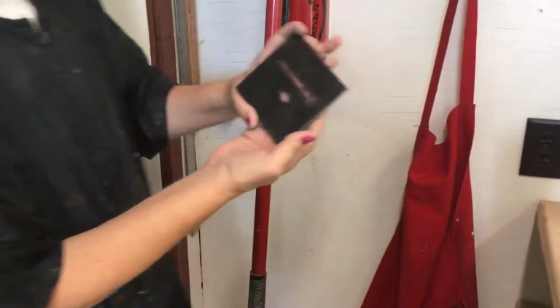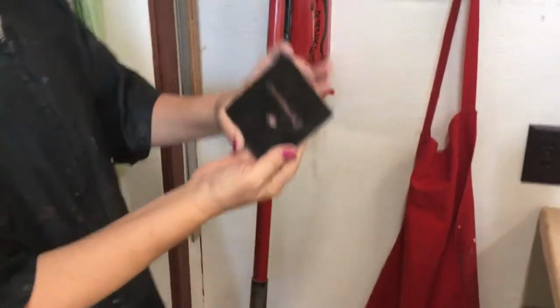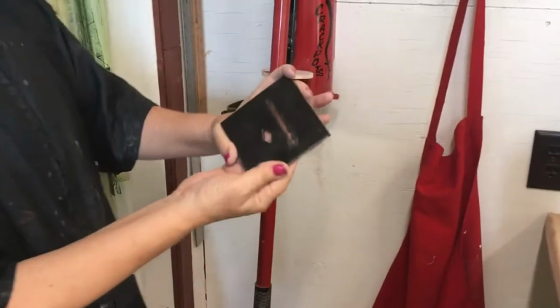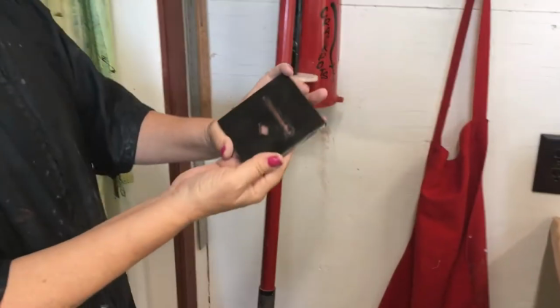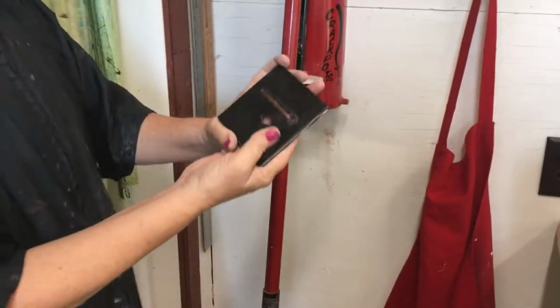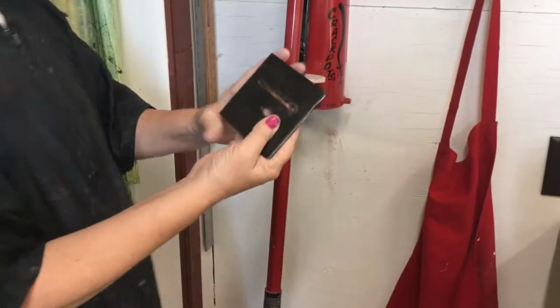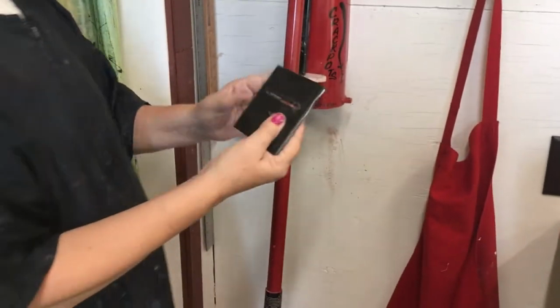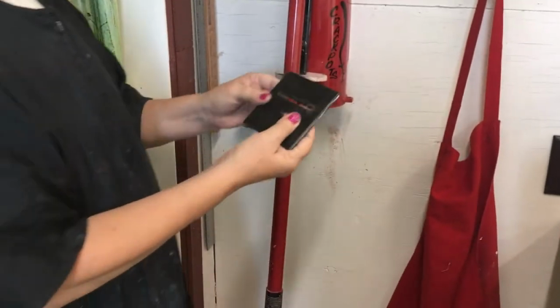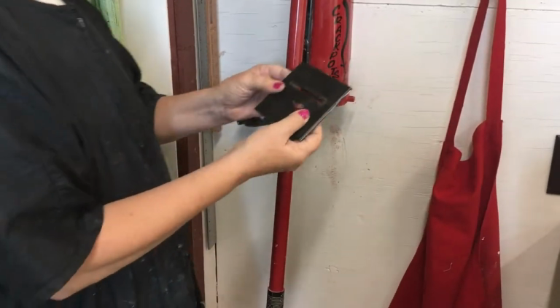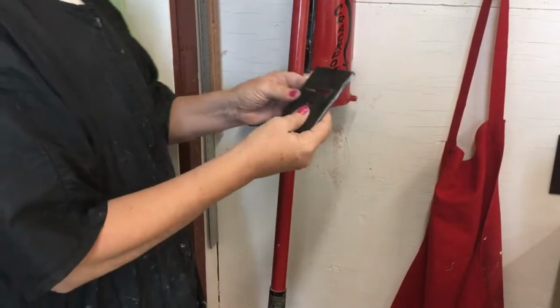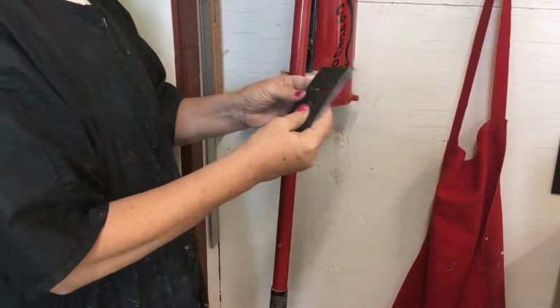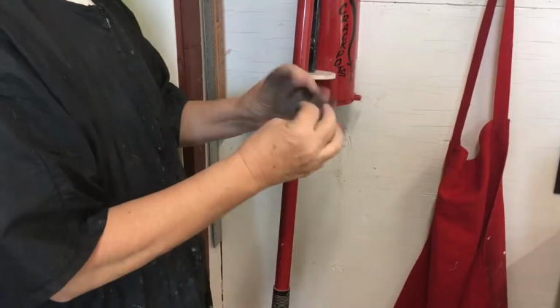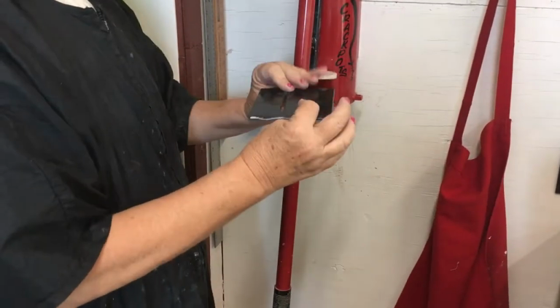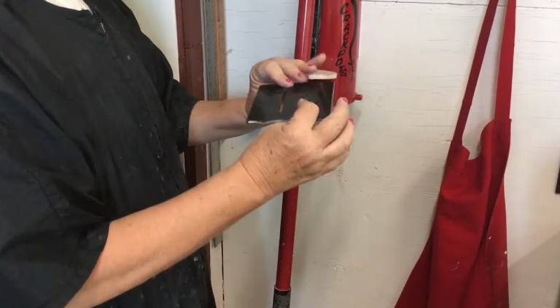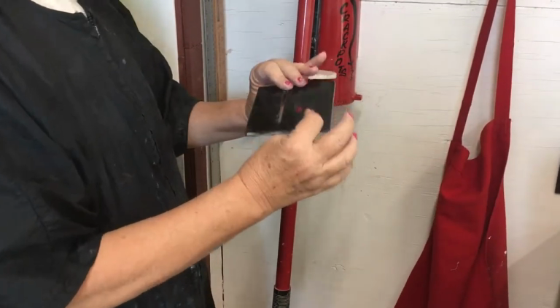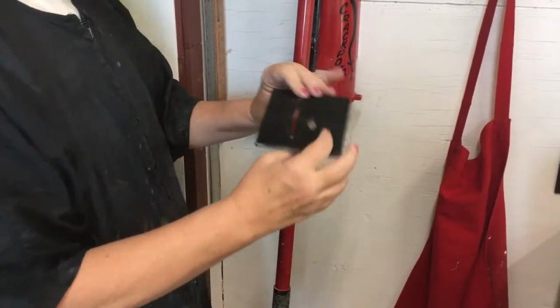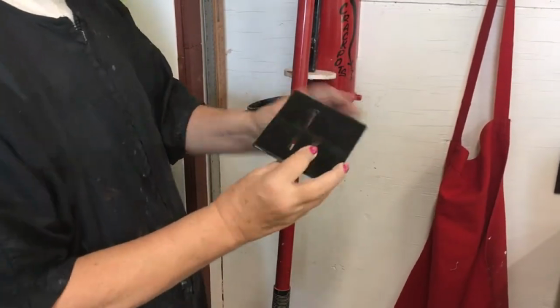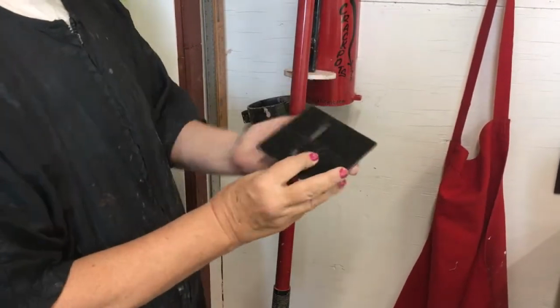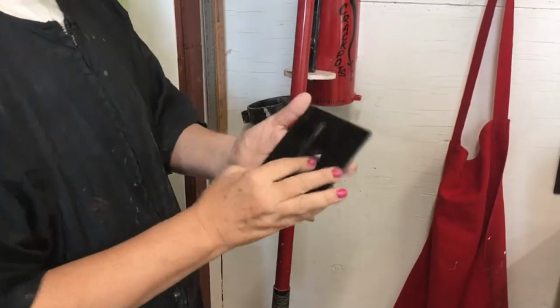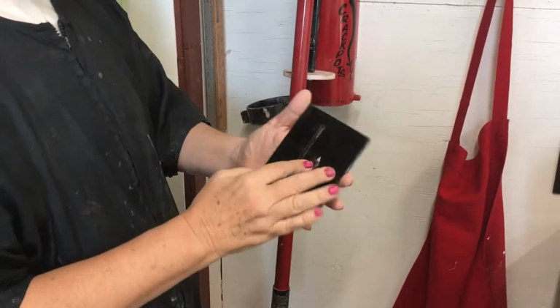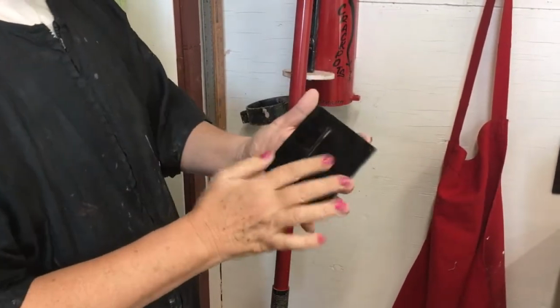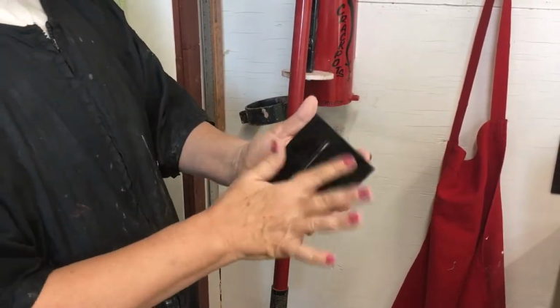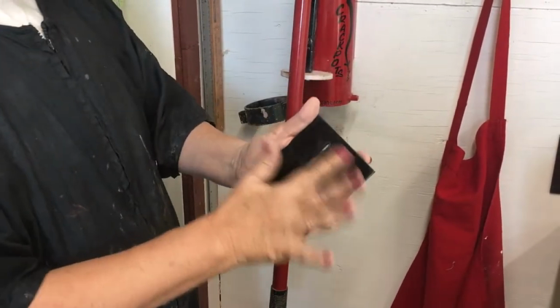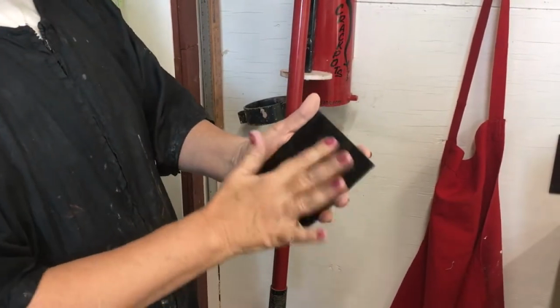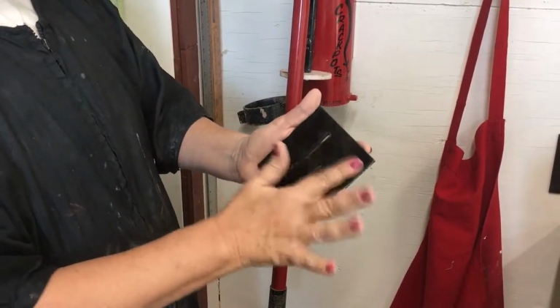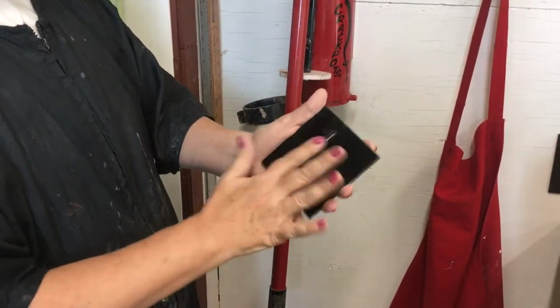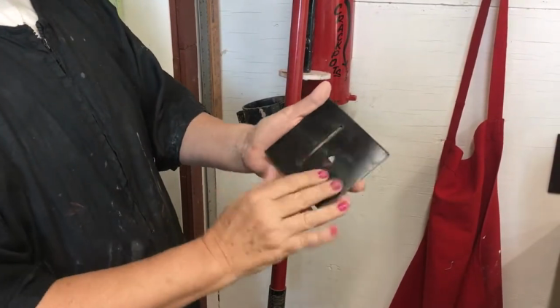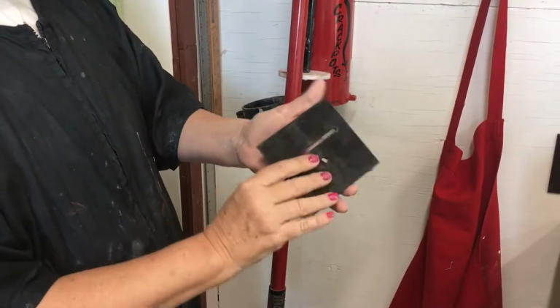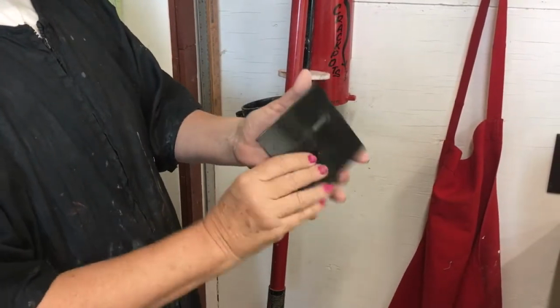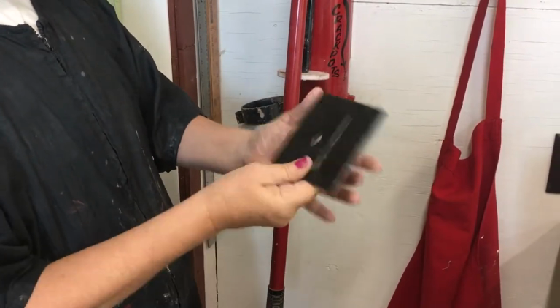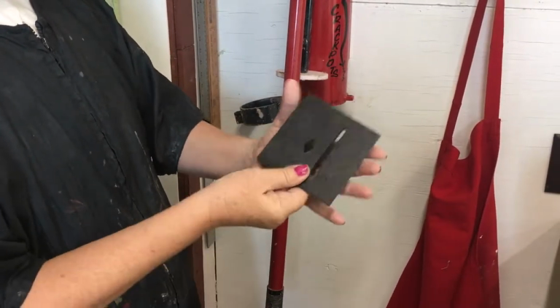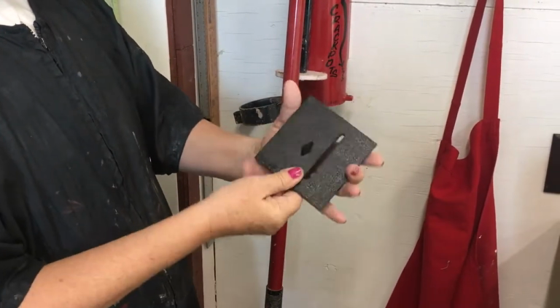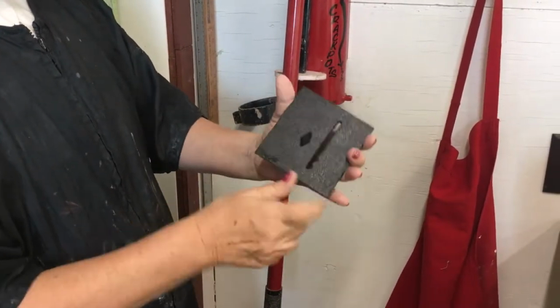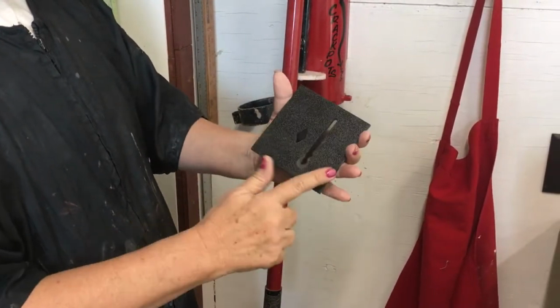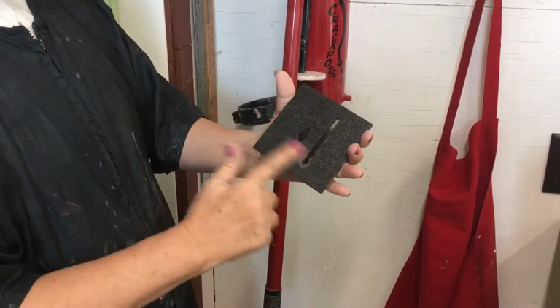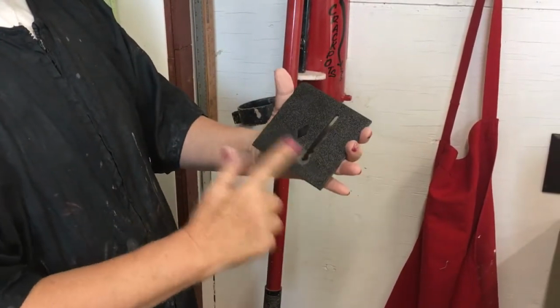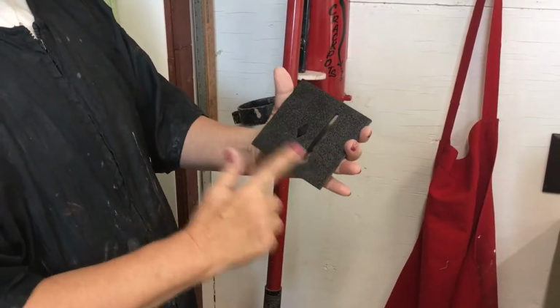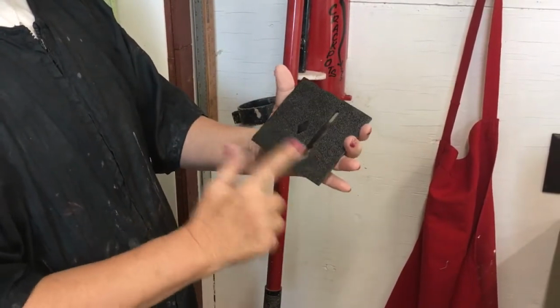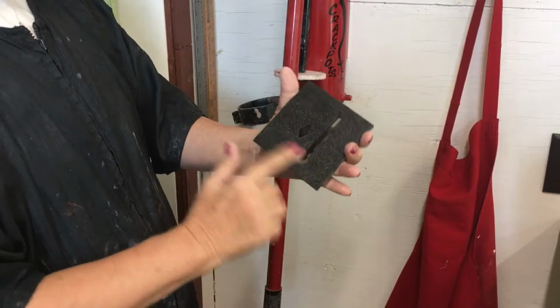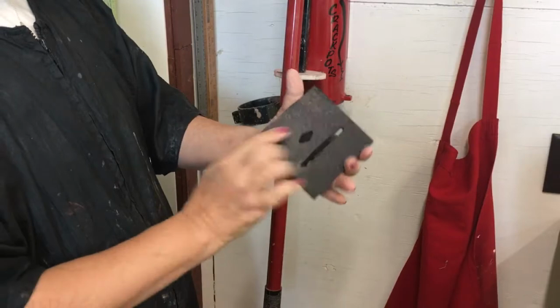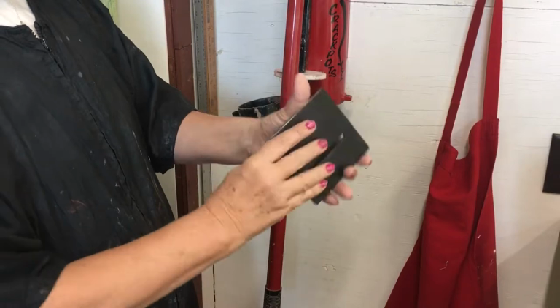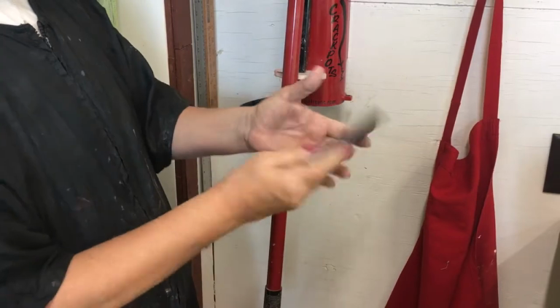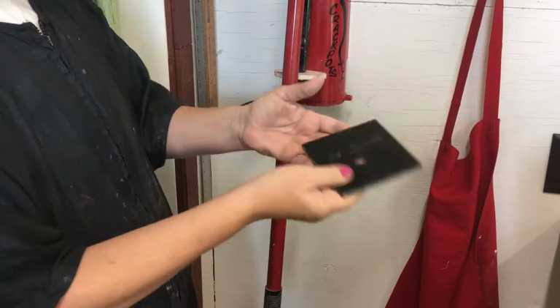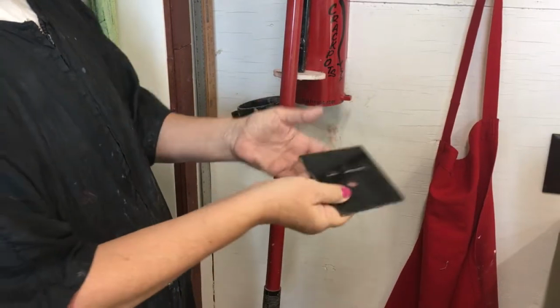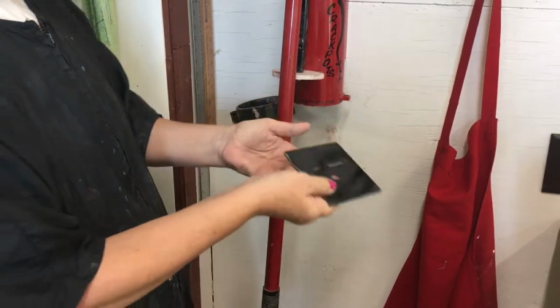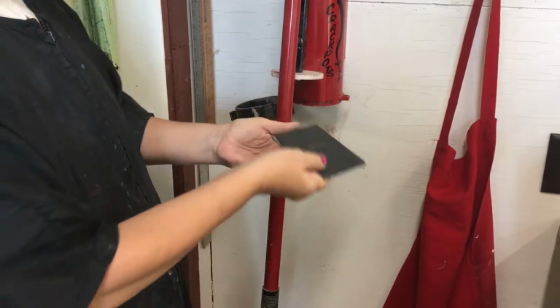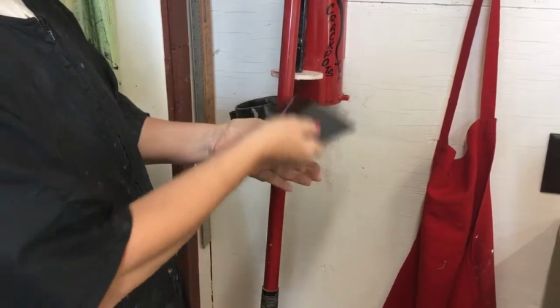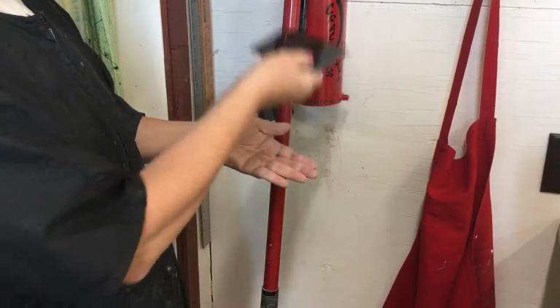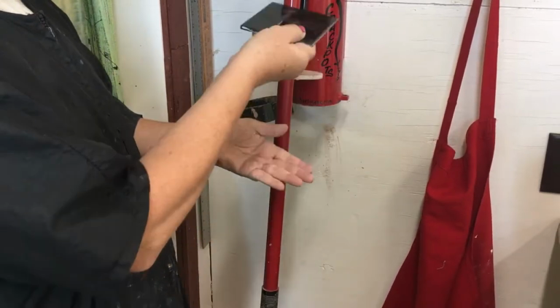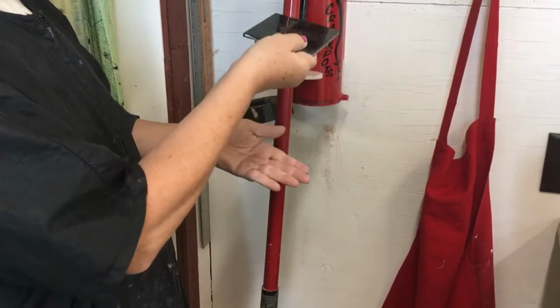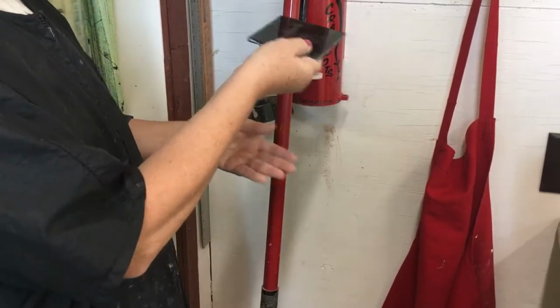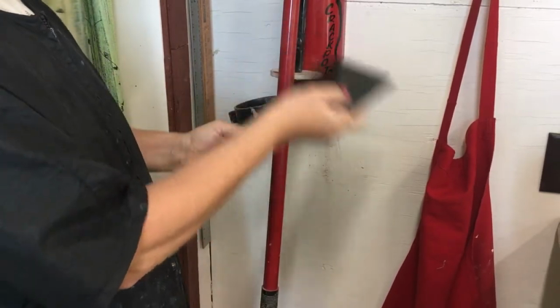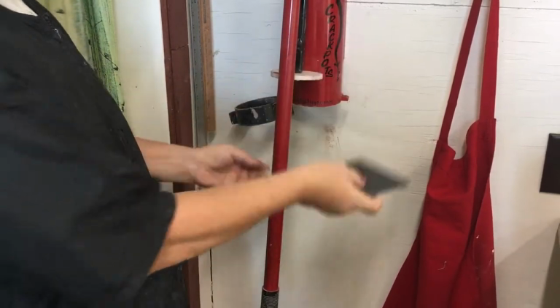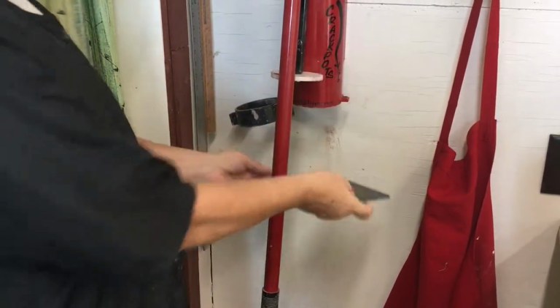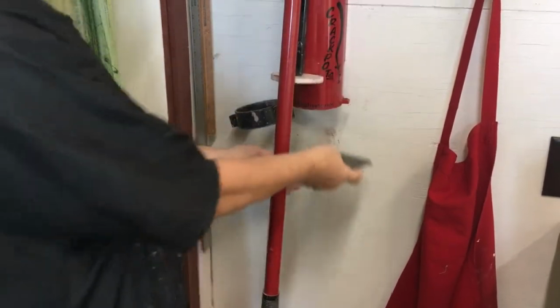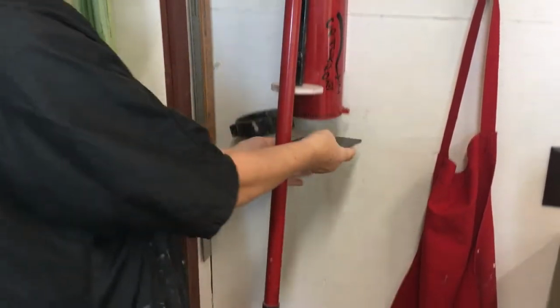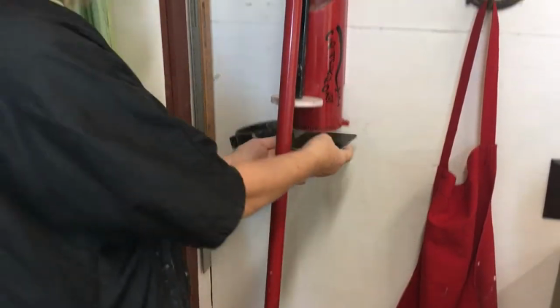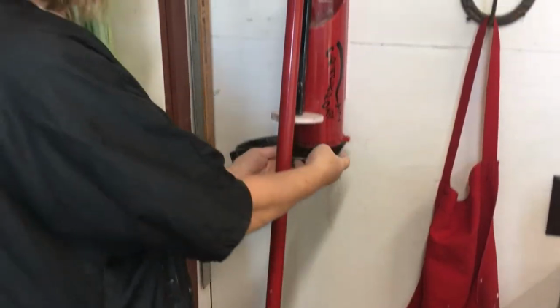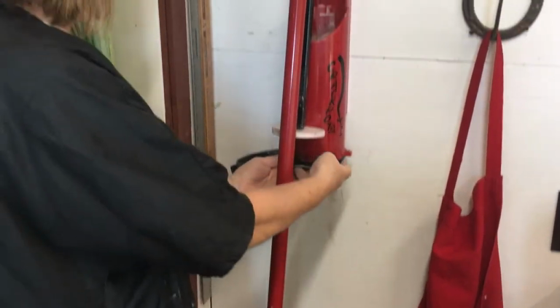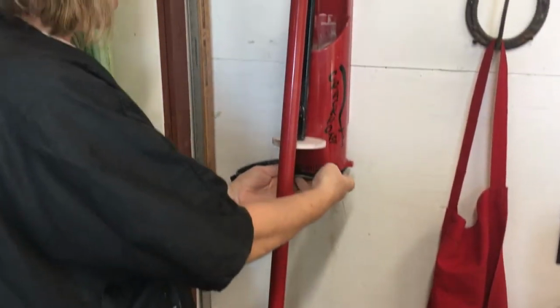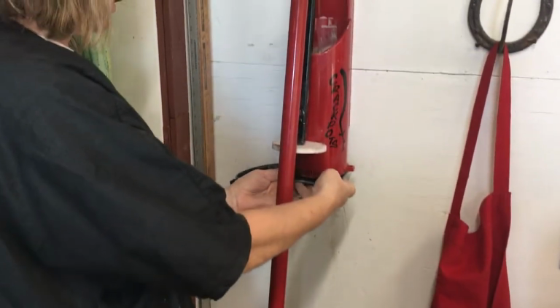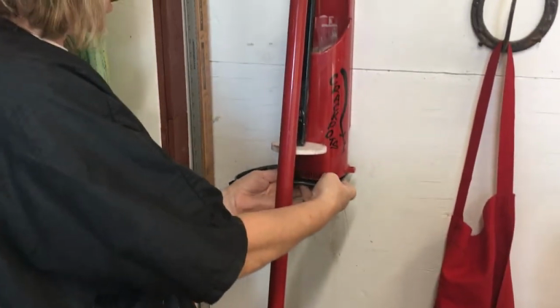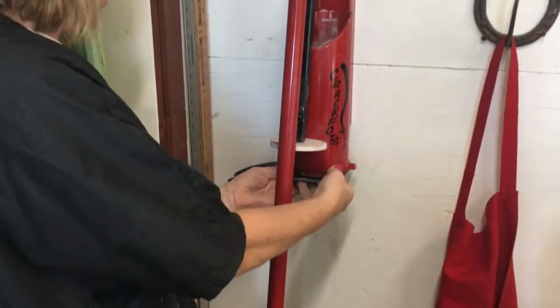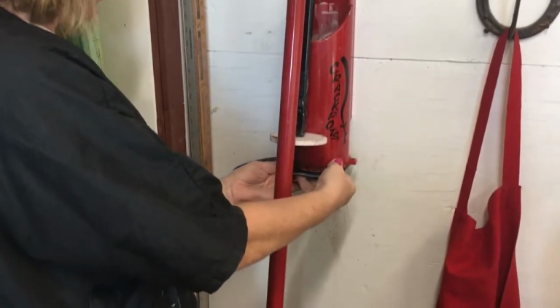The mug die has a smooth side and a rough side. Load it with the smooth side up for easy cleanup.